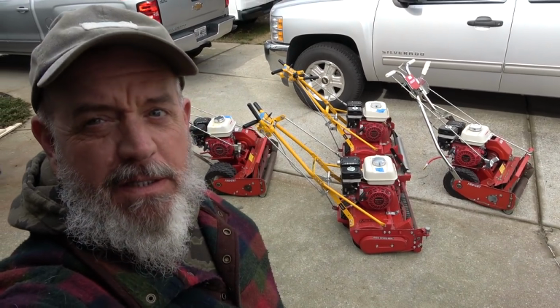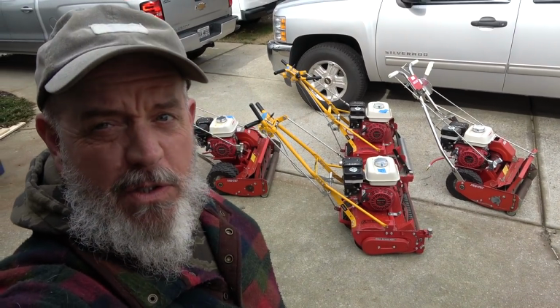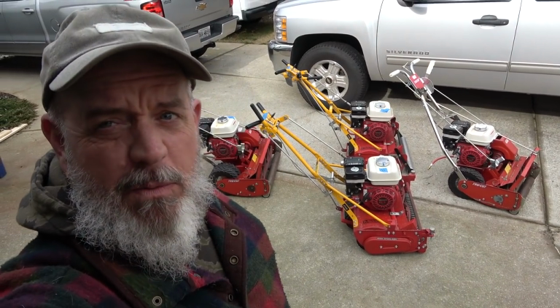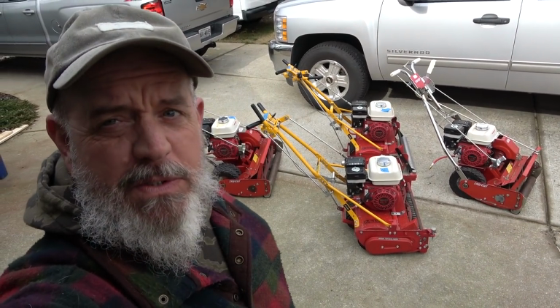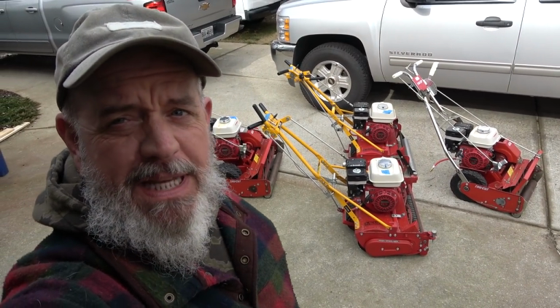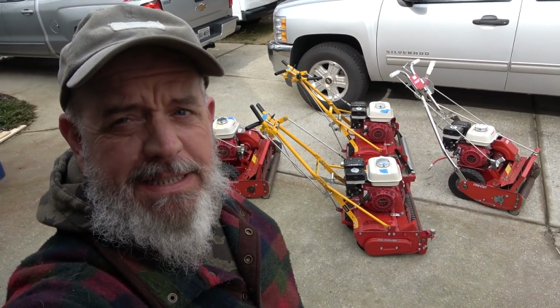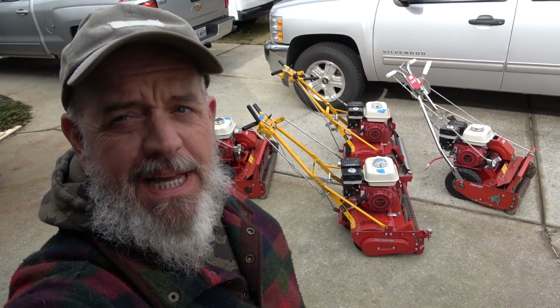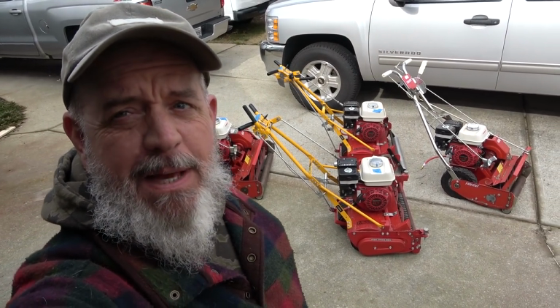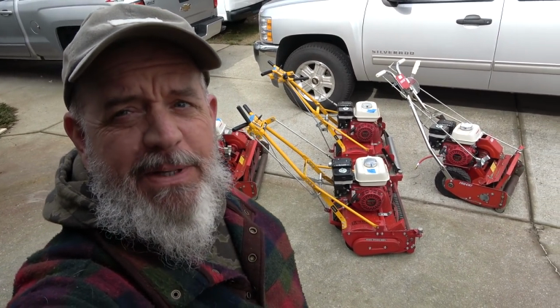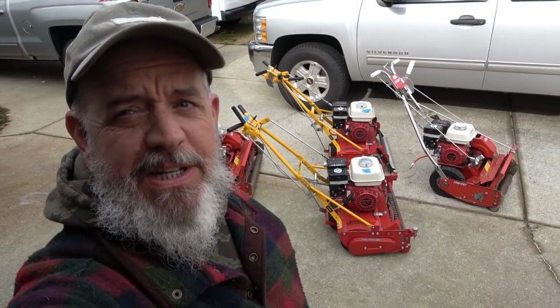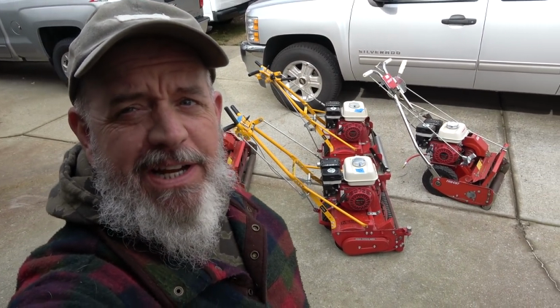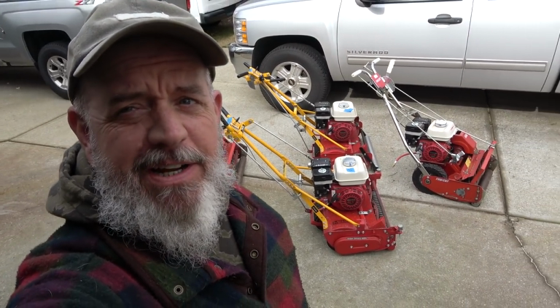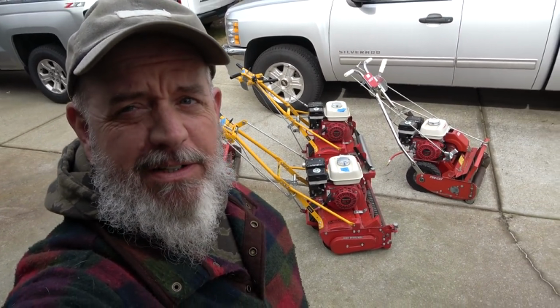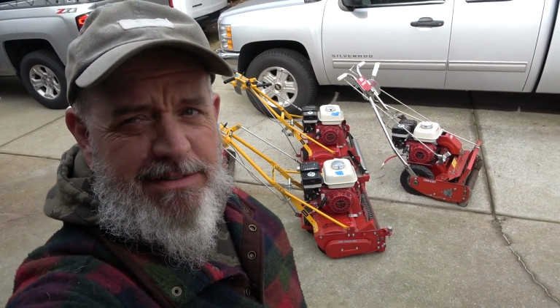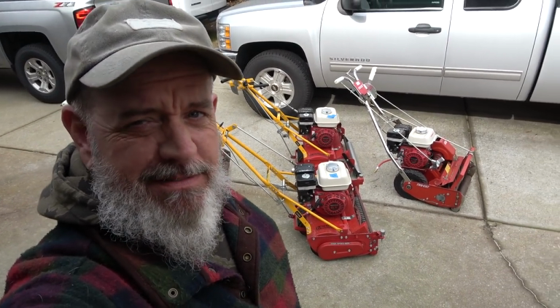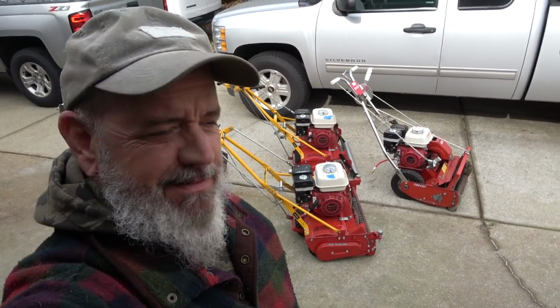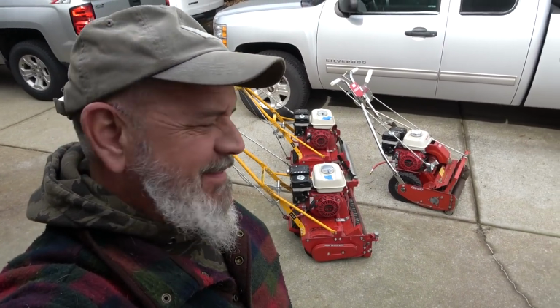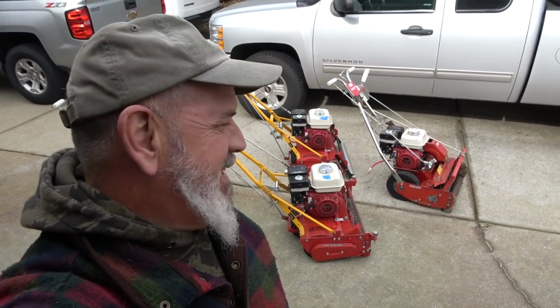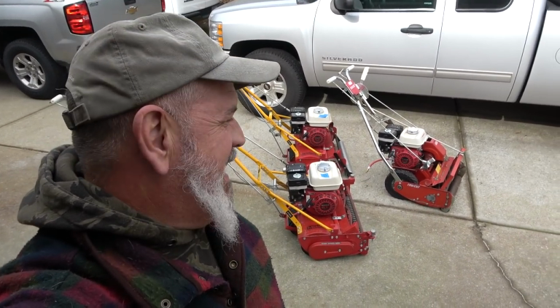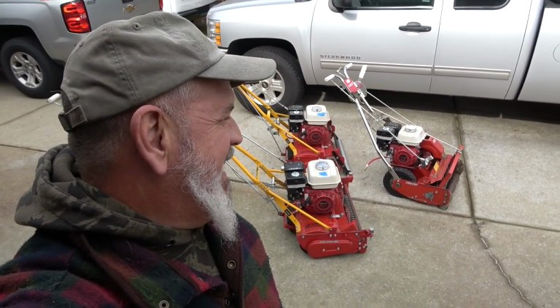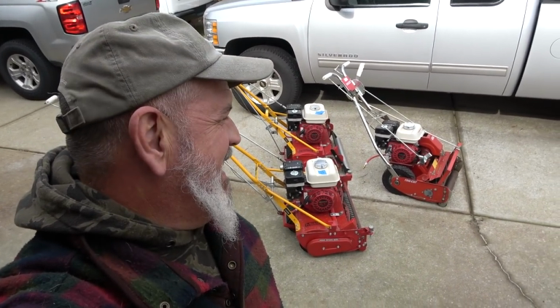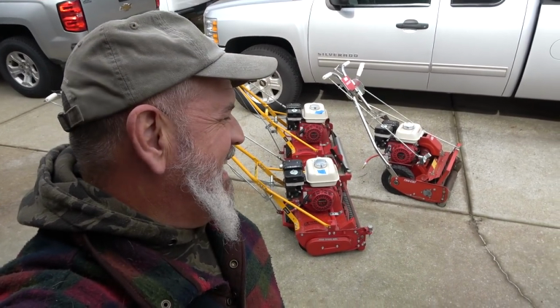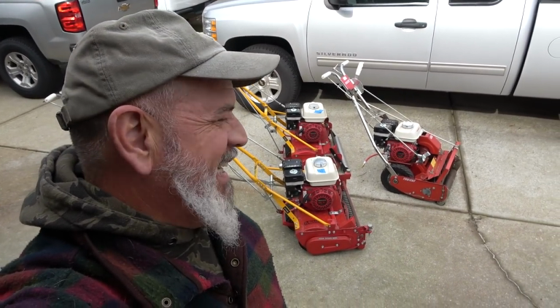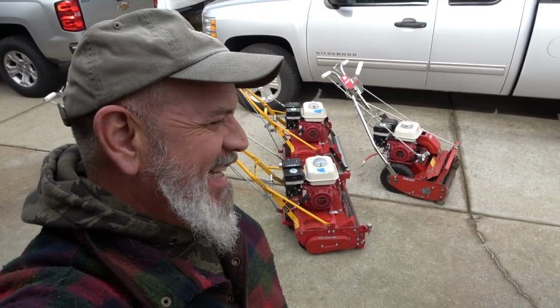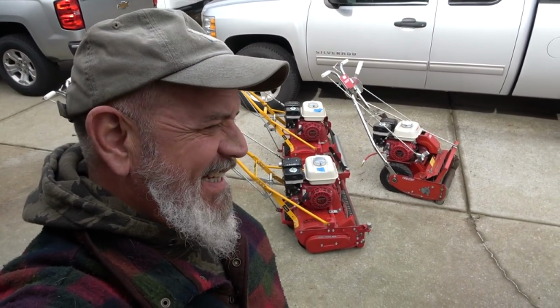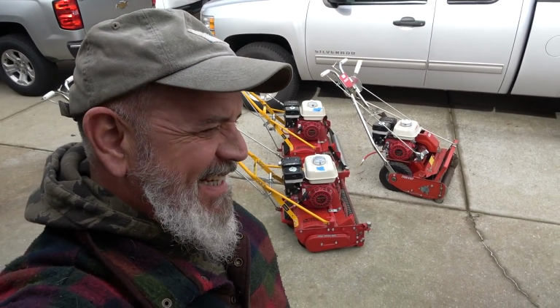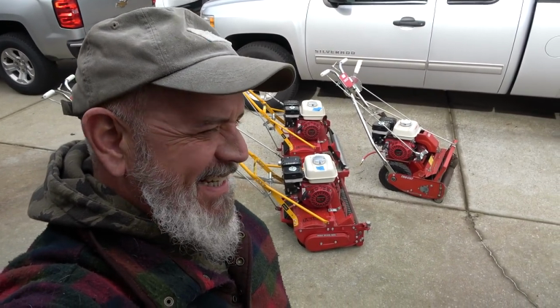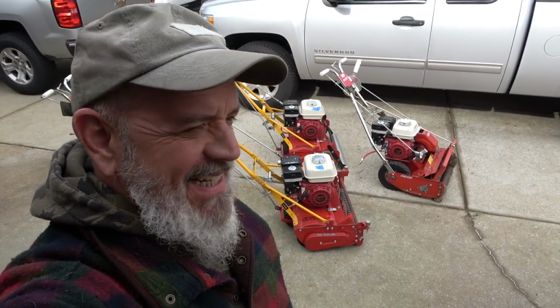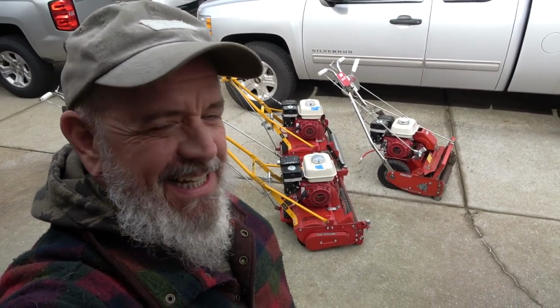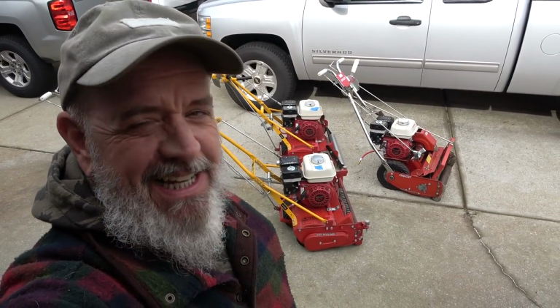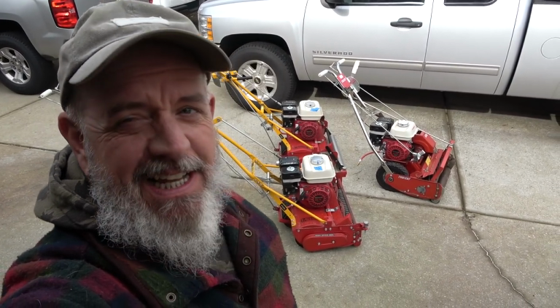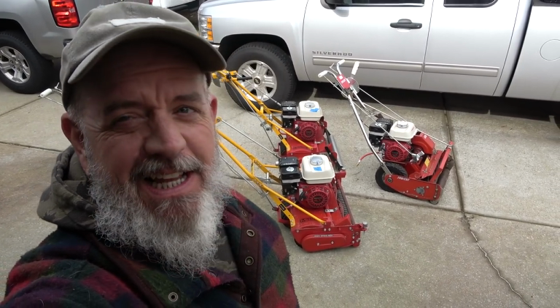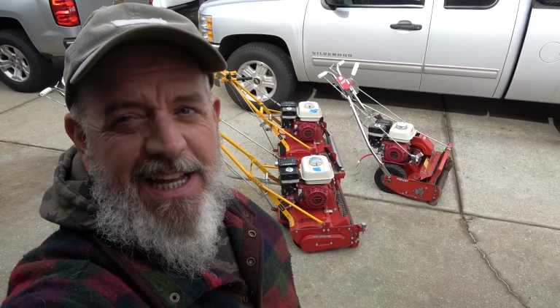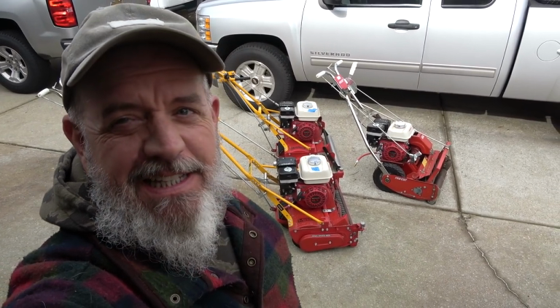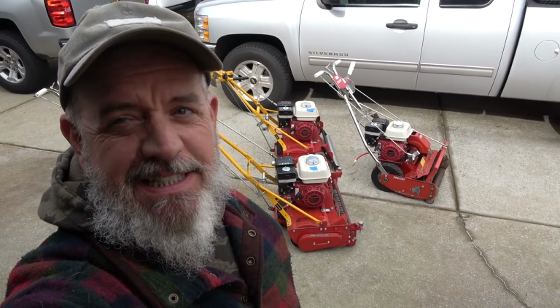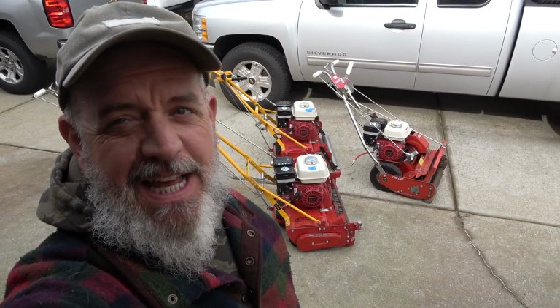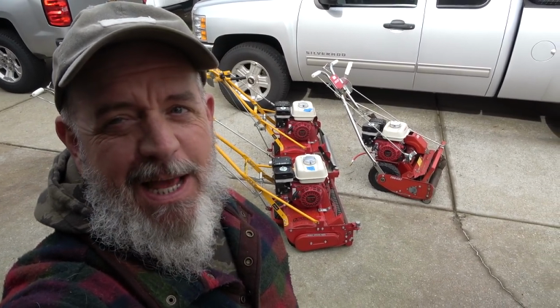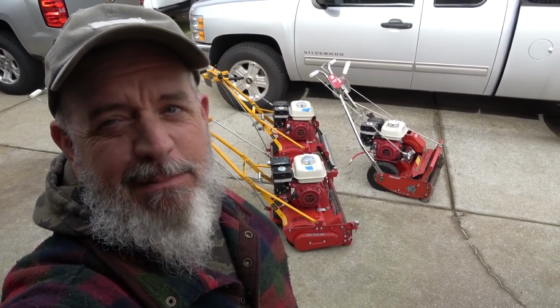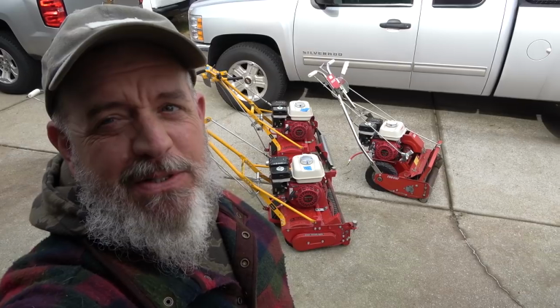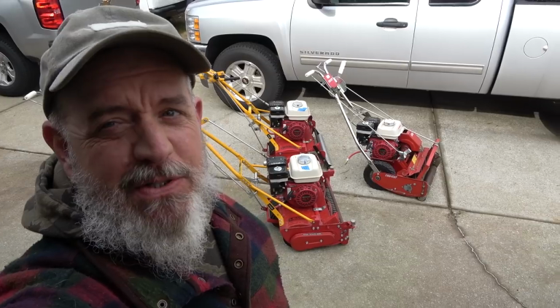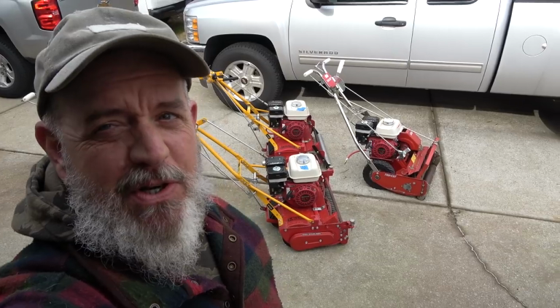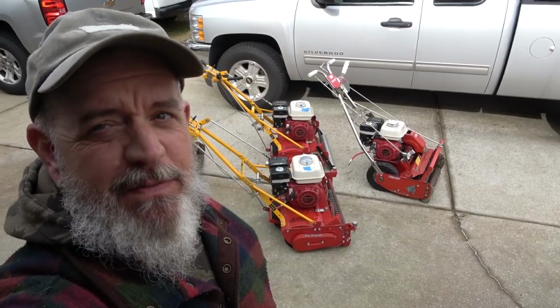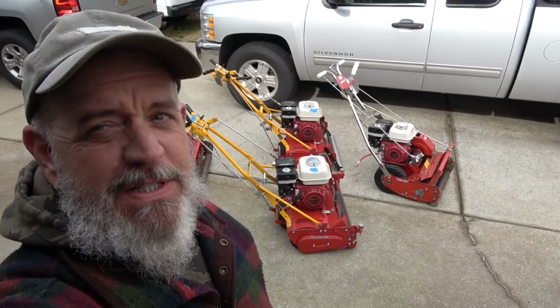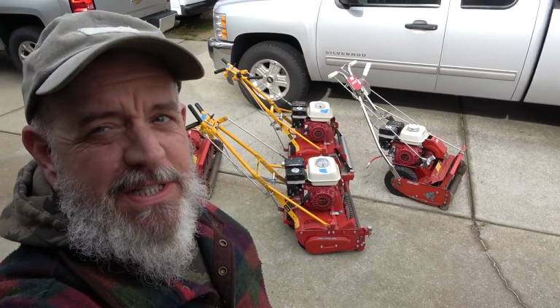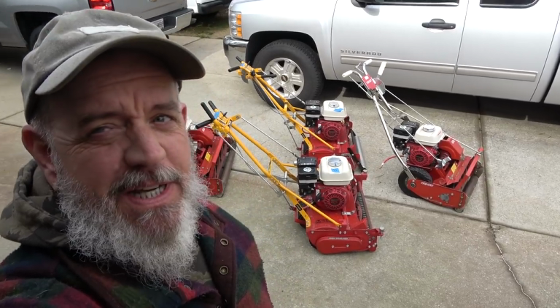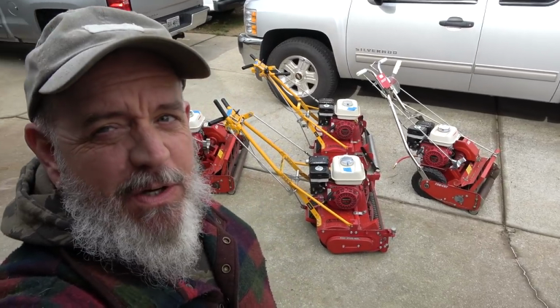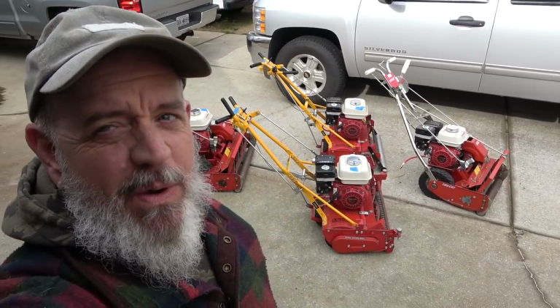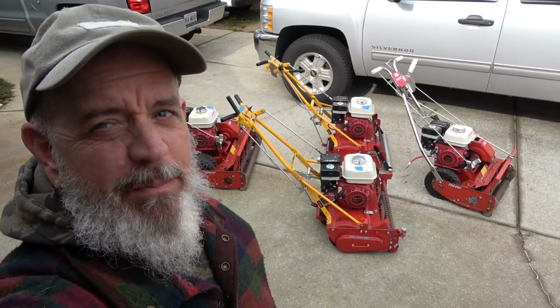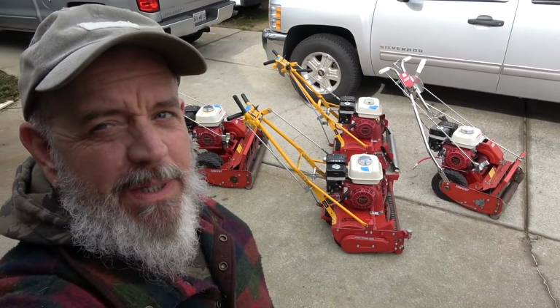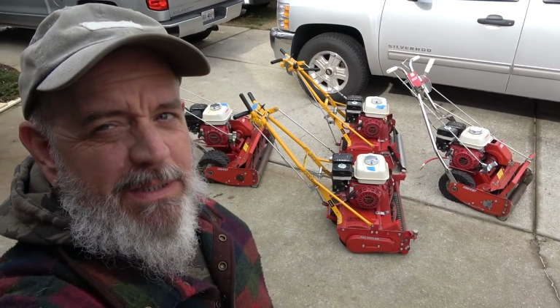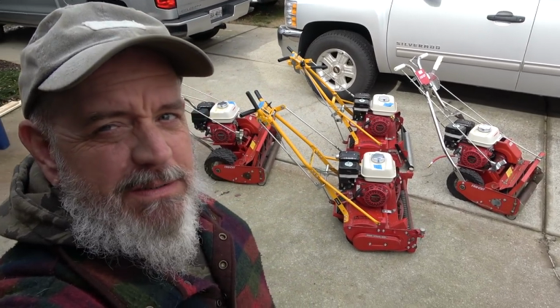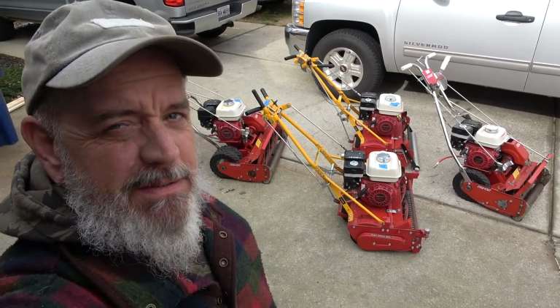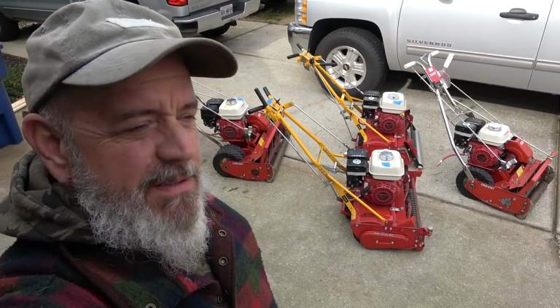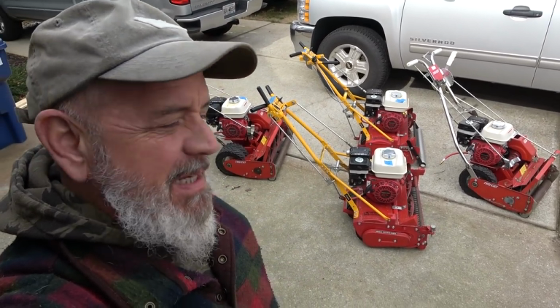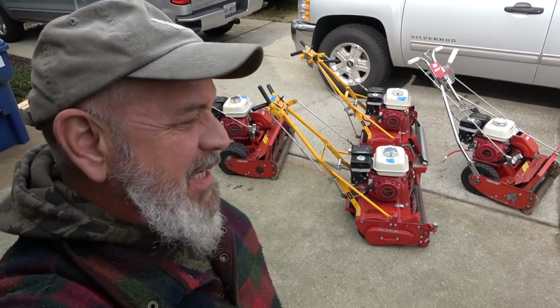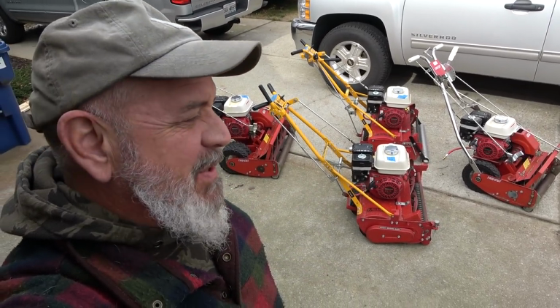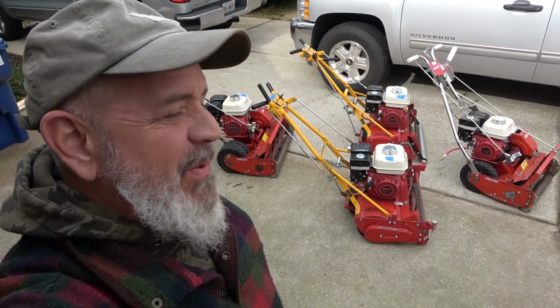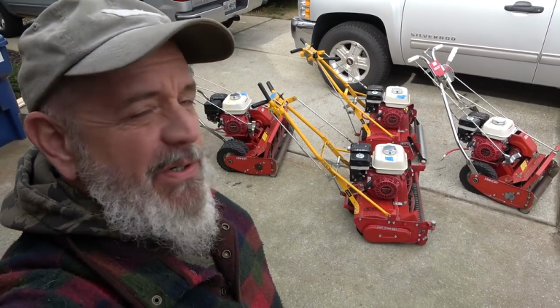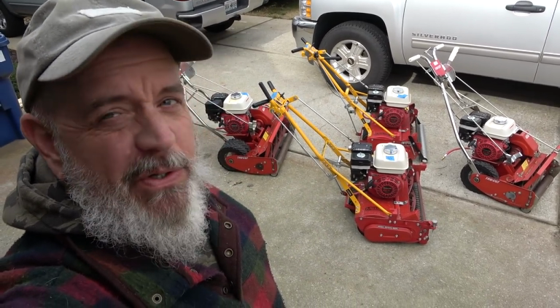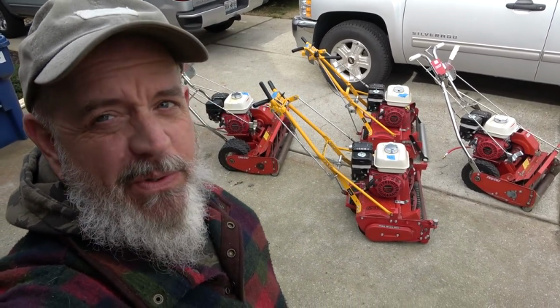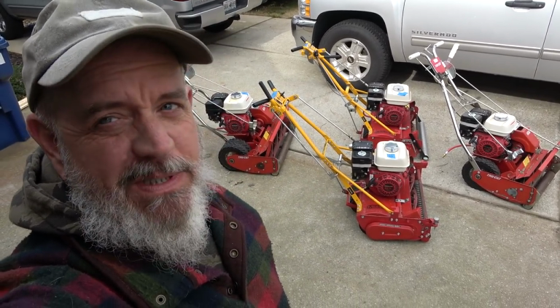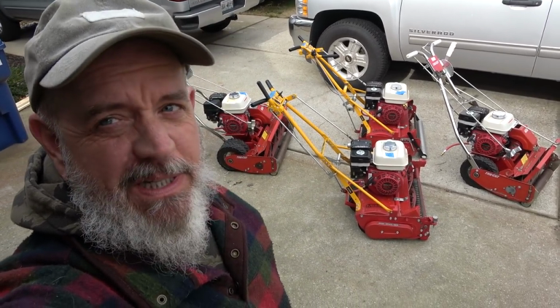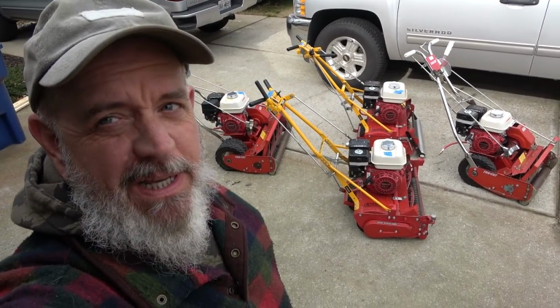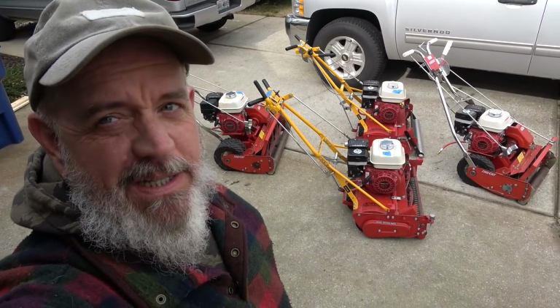It's almost that time of year. It's time to service the equipment. That's what we're doing today.